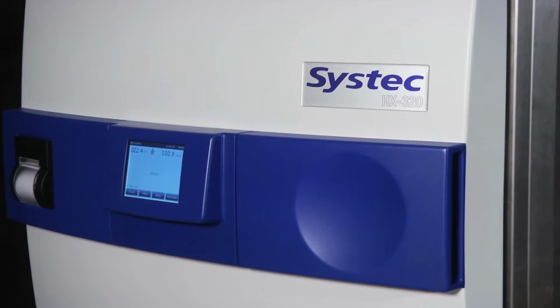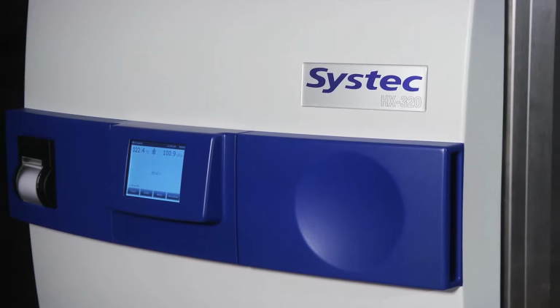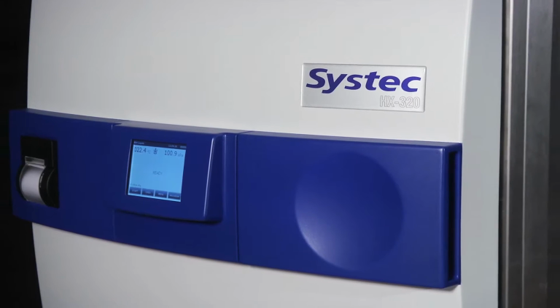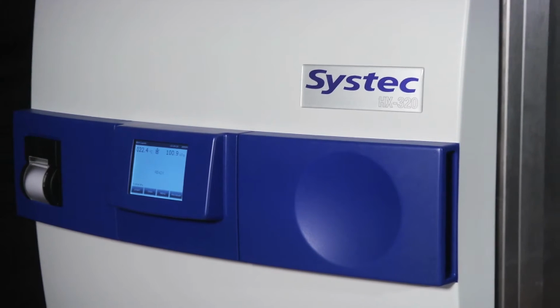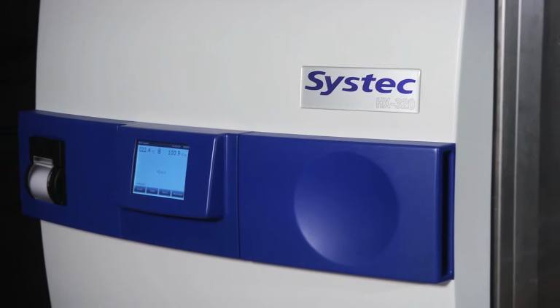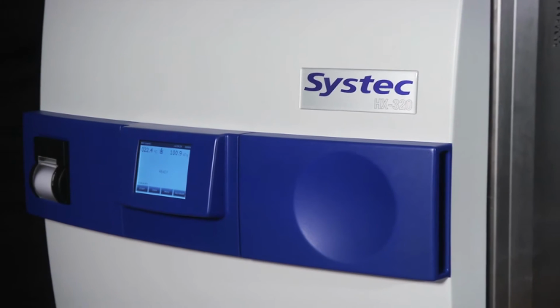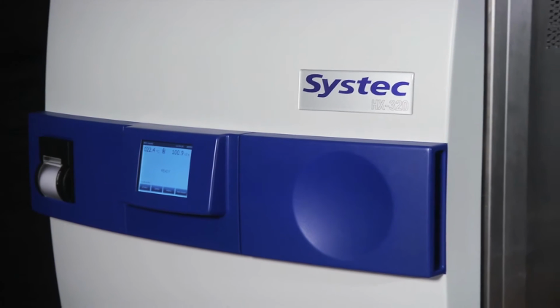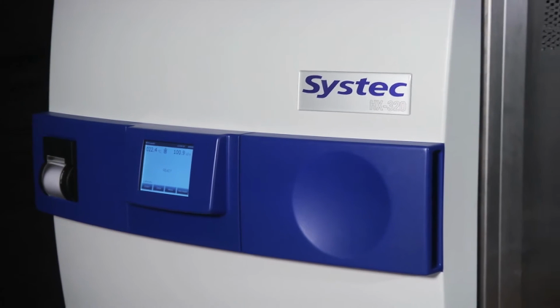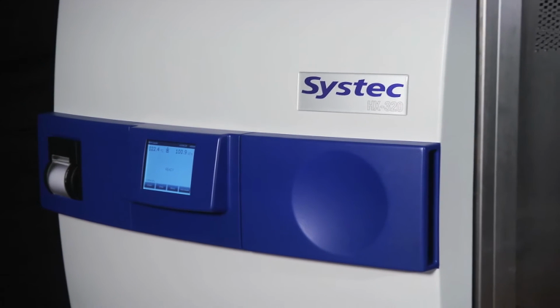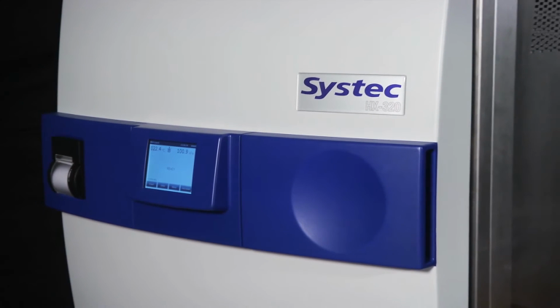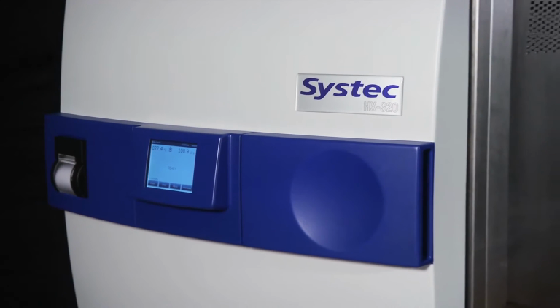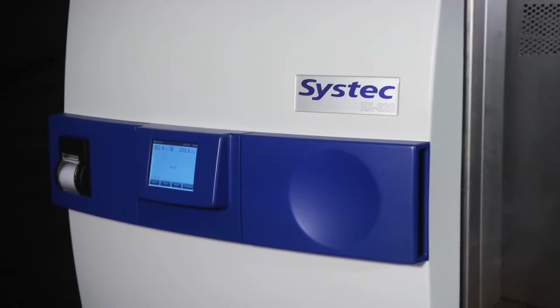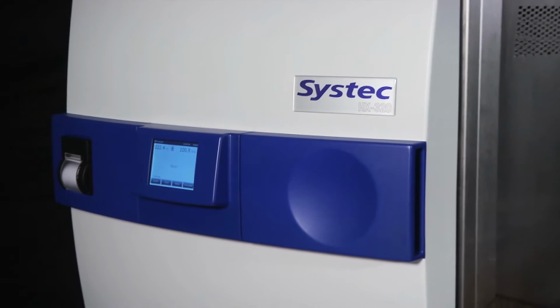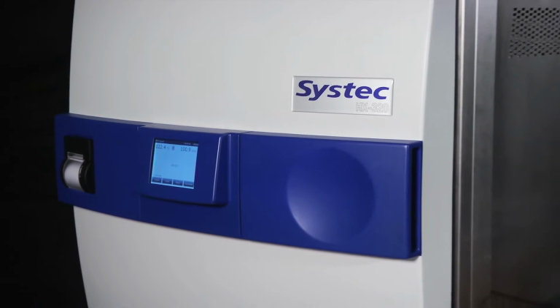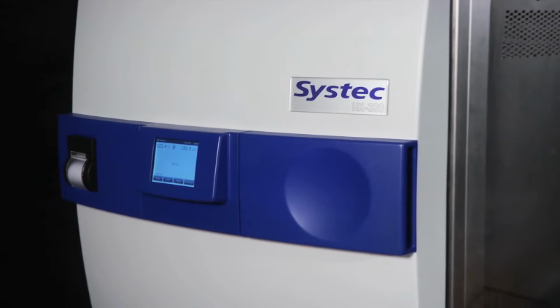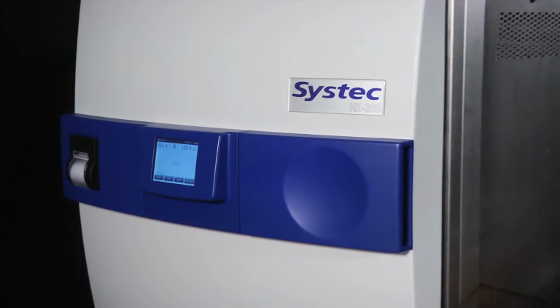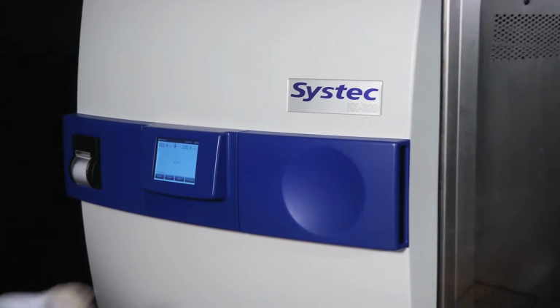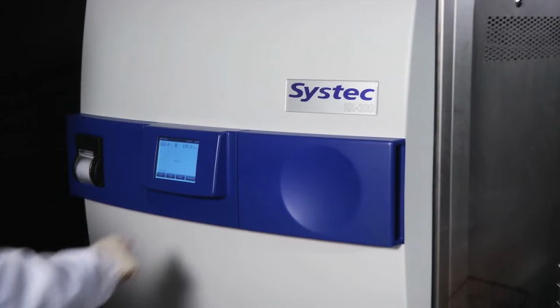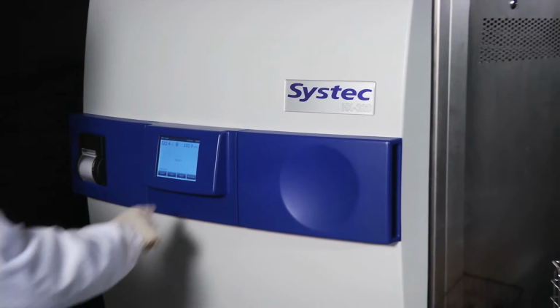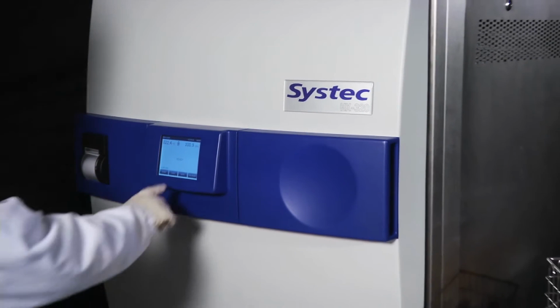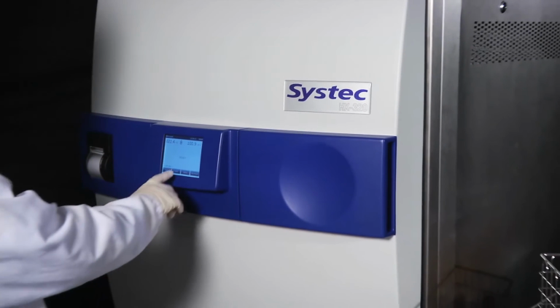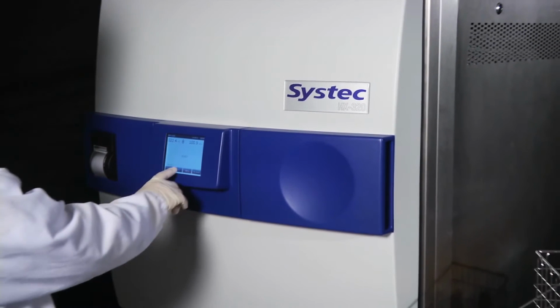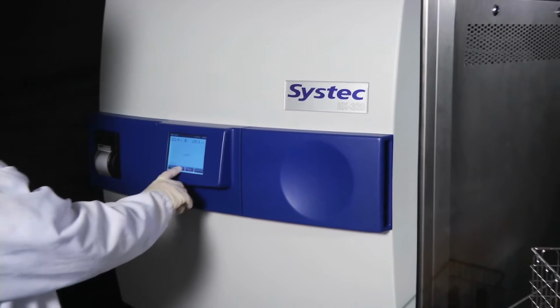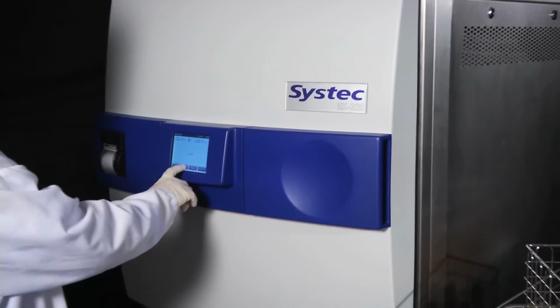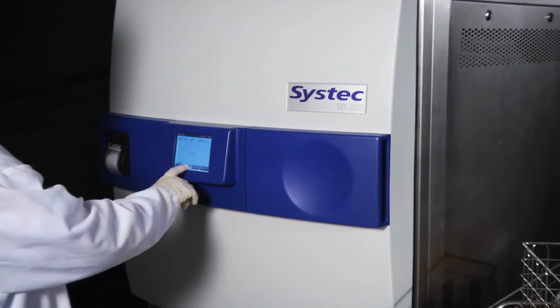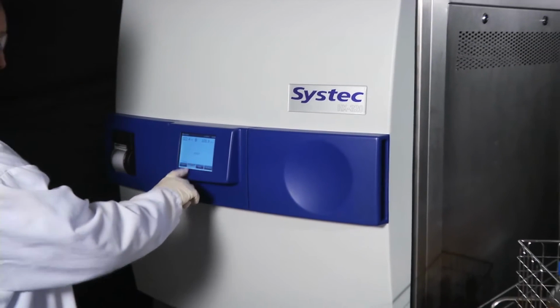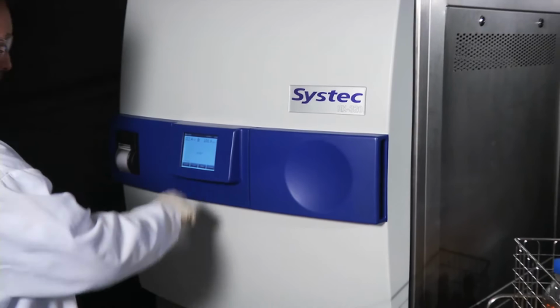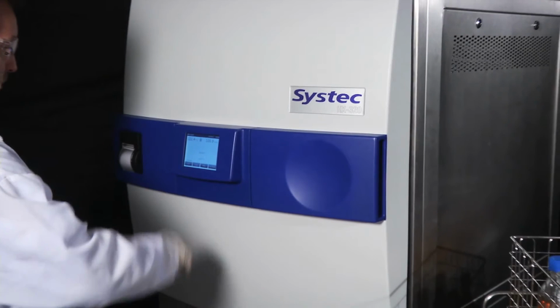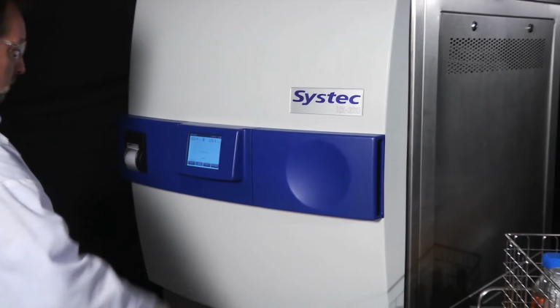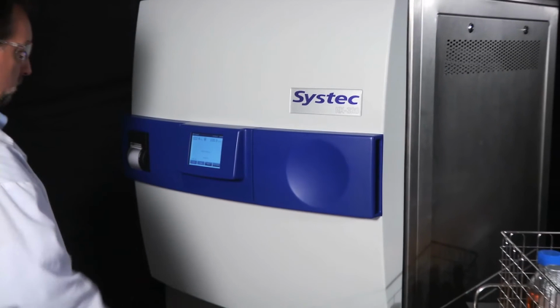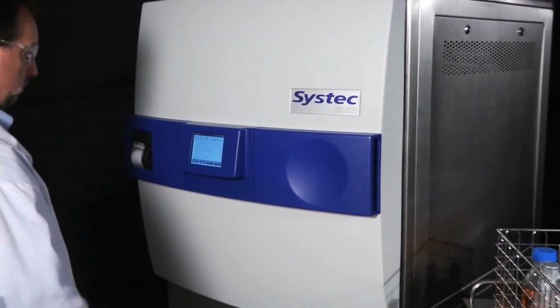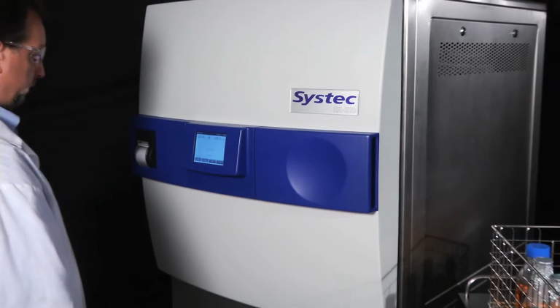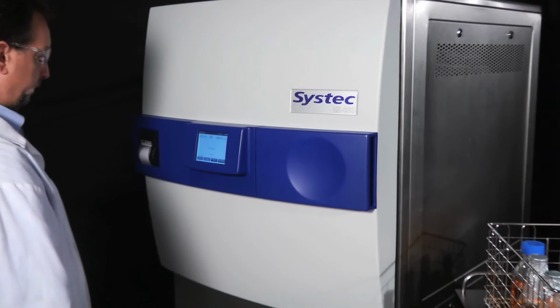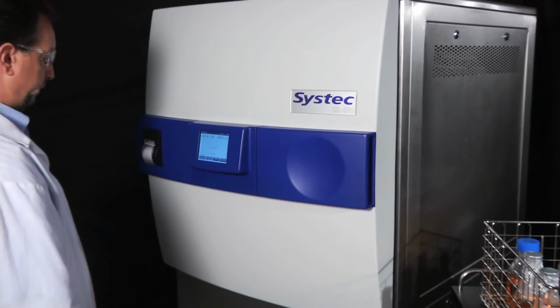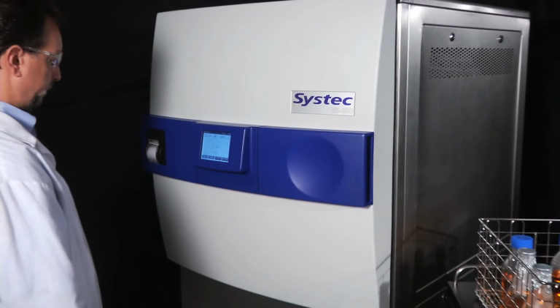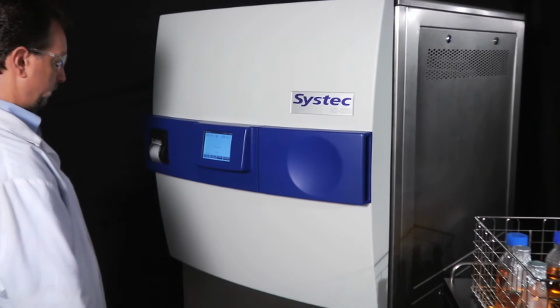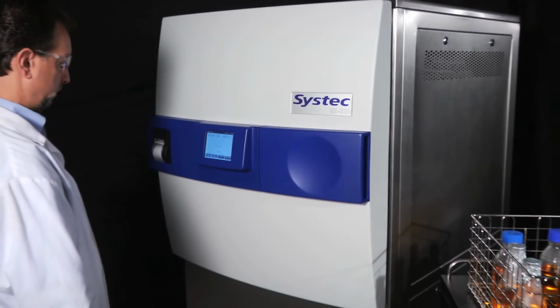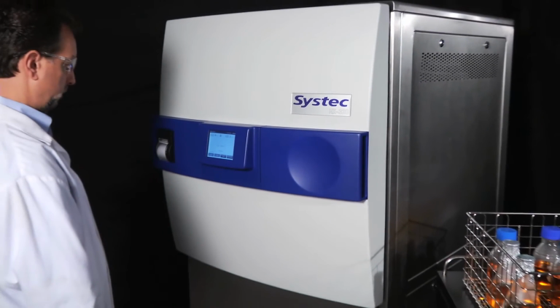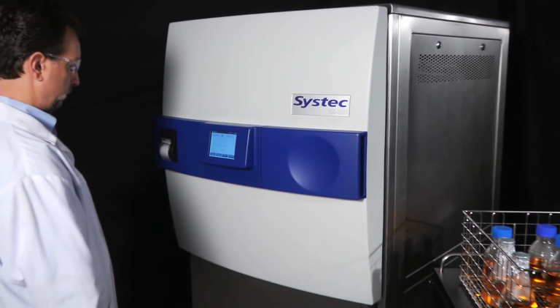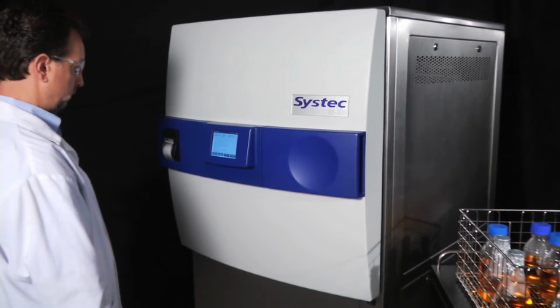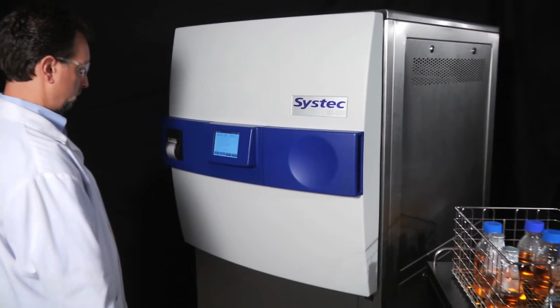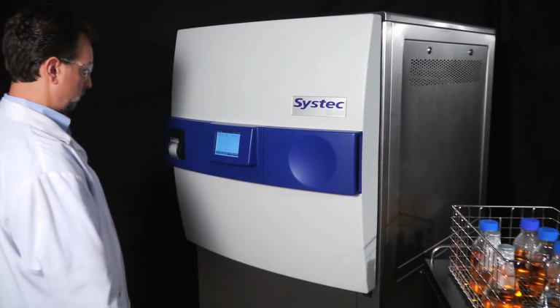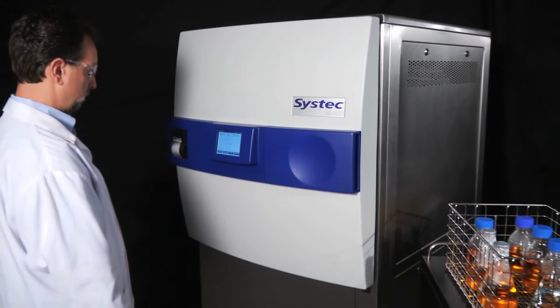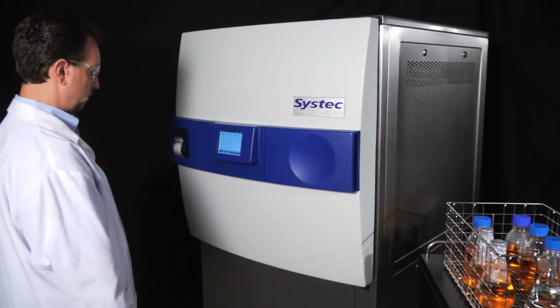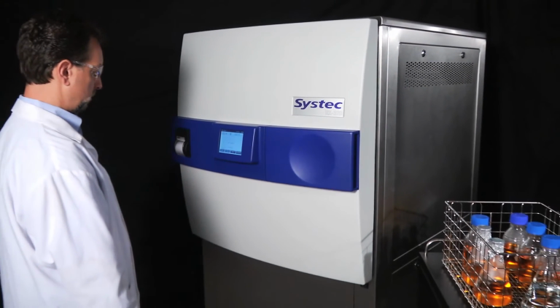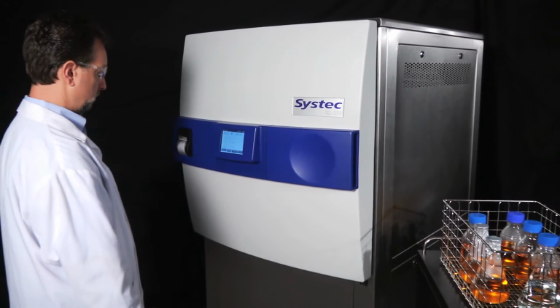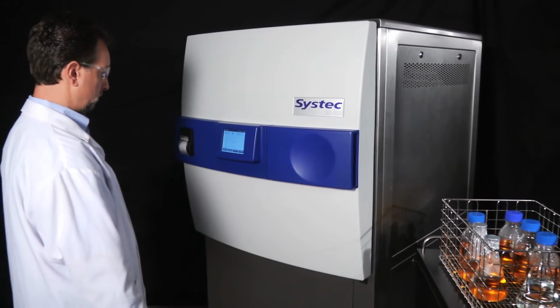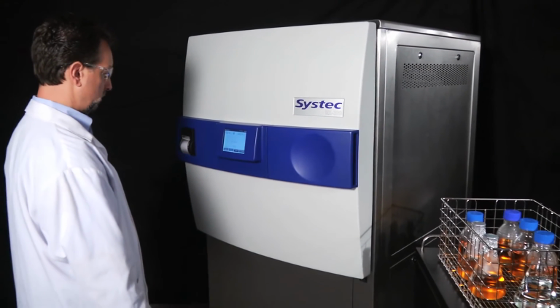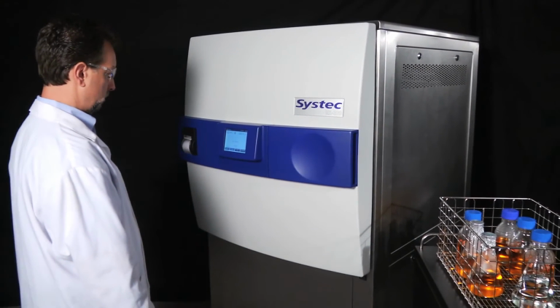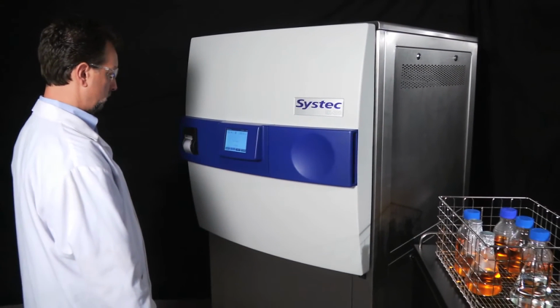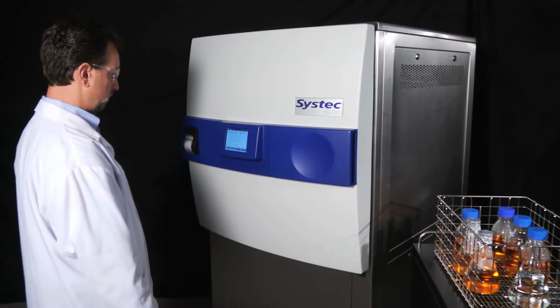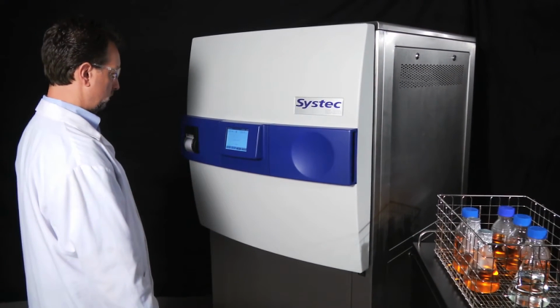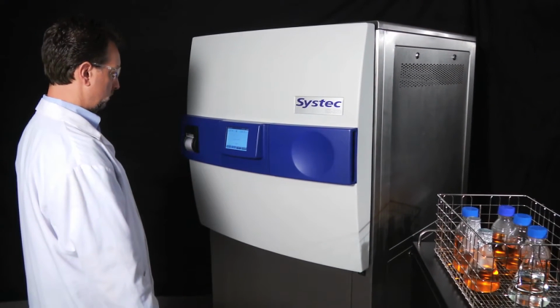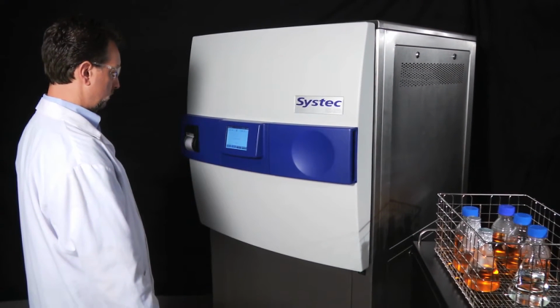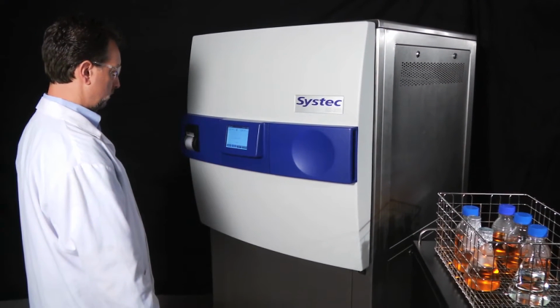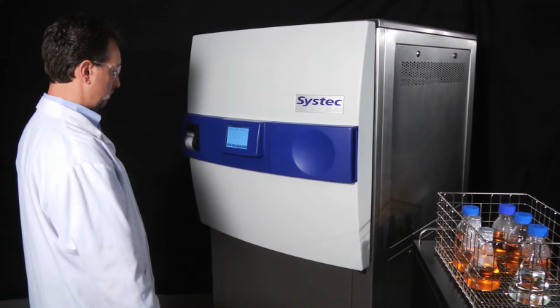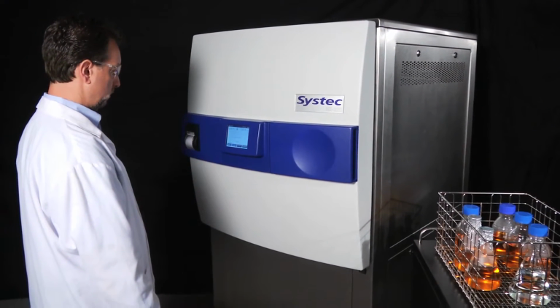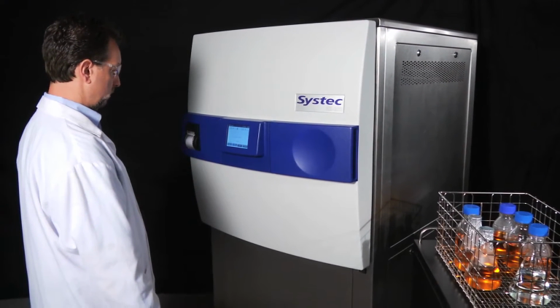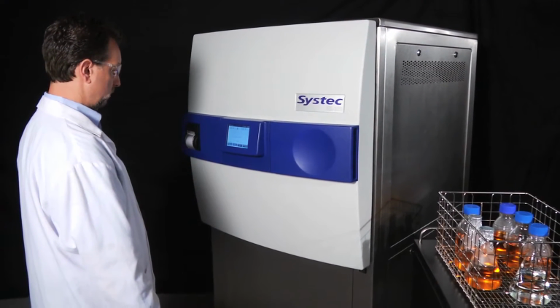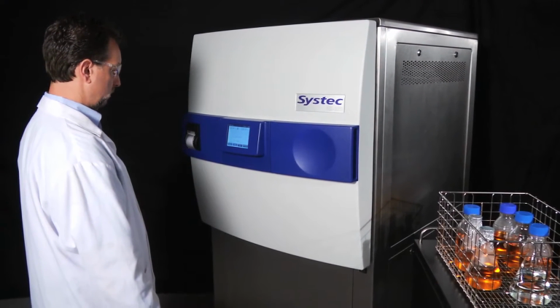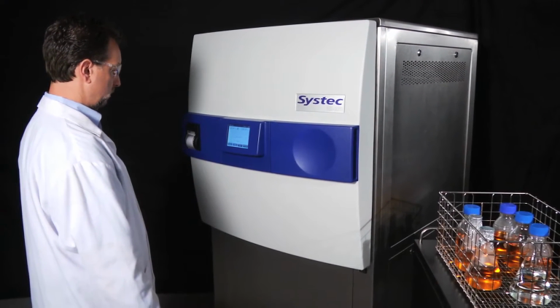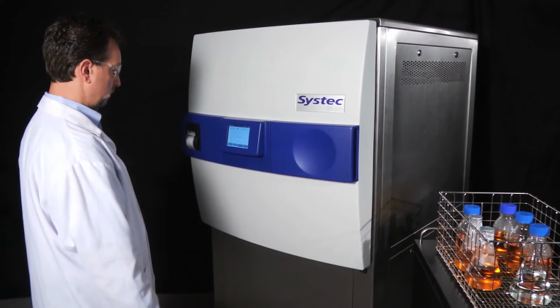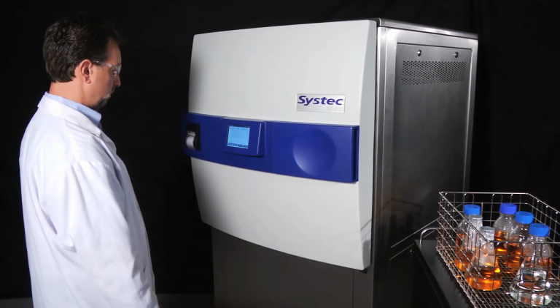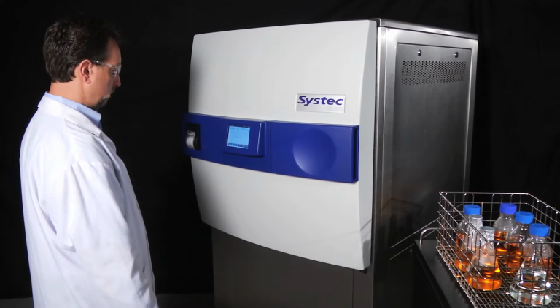SysTec autoclaves are ASME-stamped and include state-of-the-art safety features which prevent accidental exposure to unsafe conditions within the autoclave.